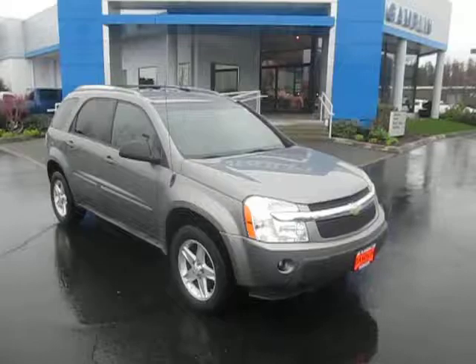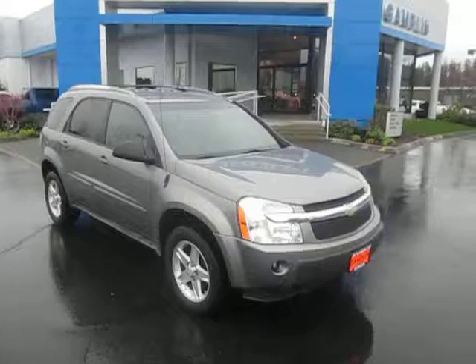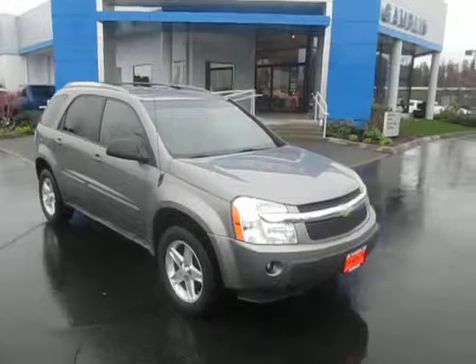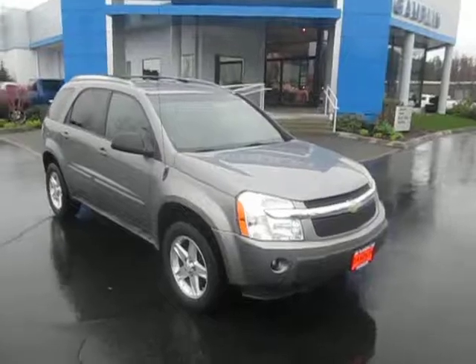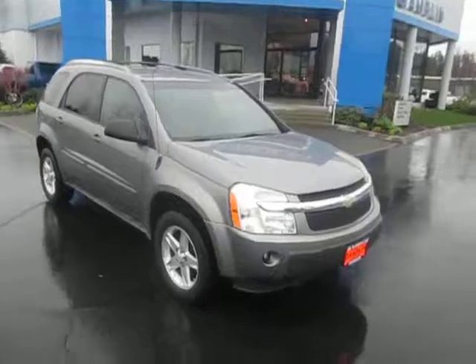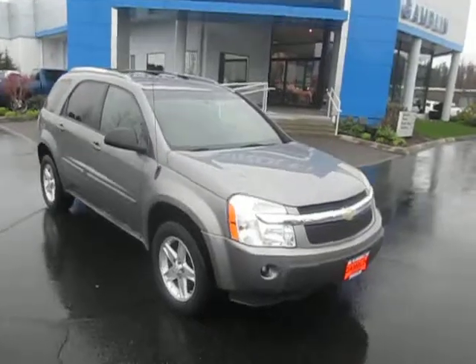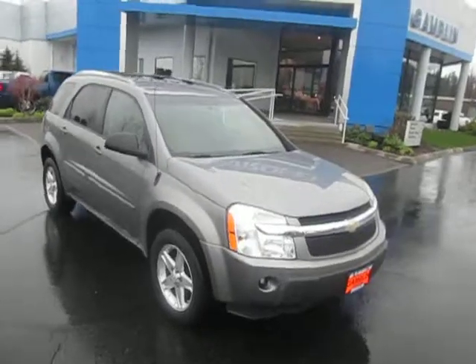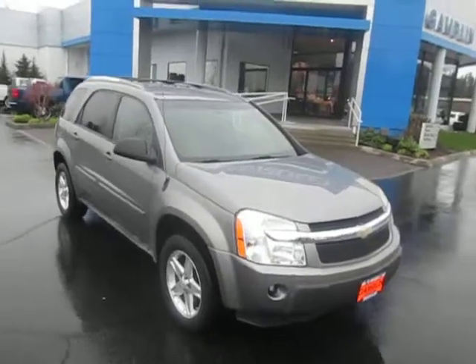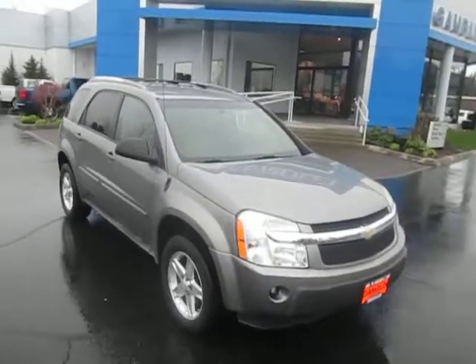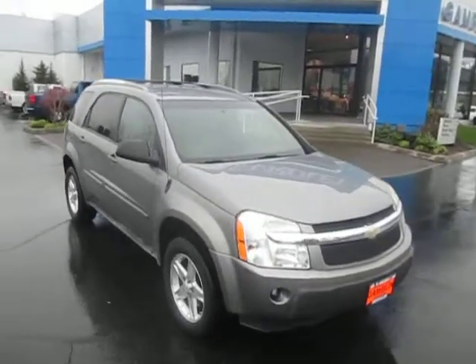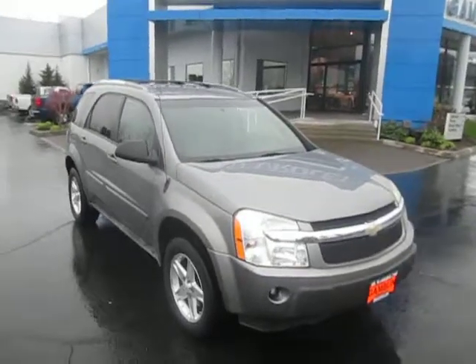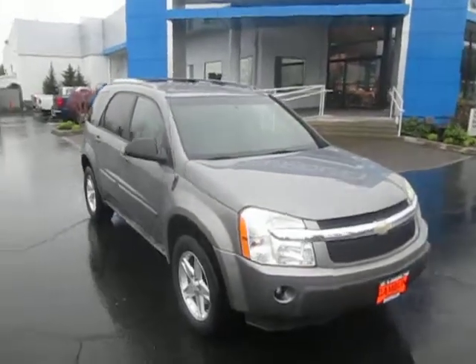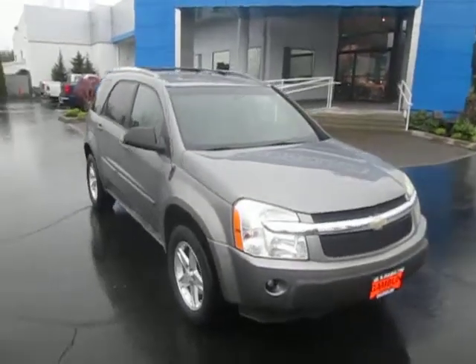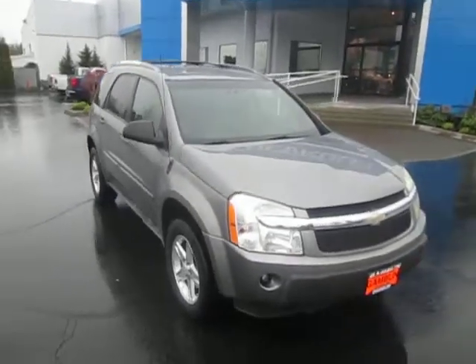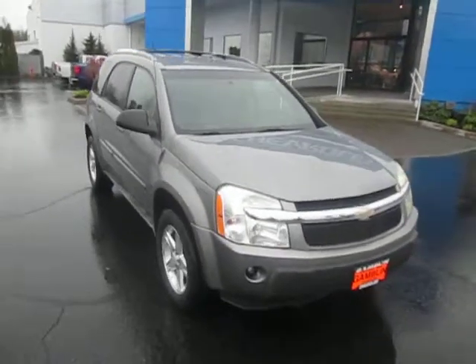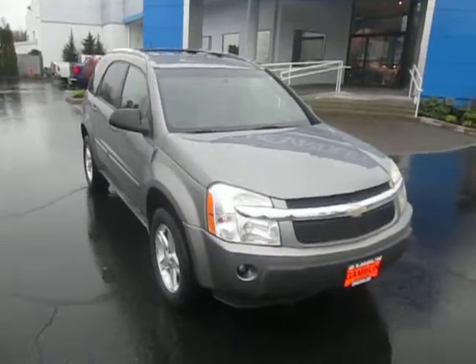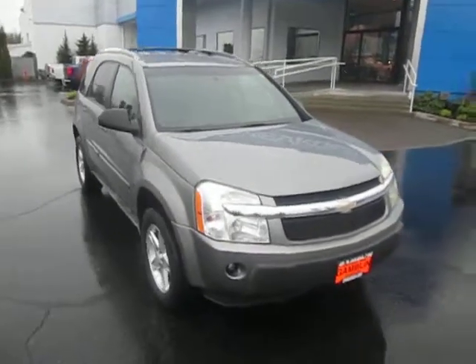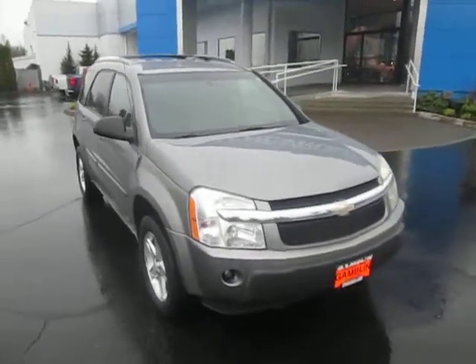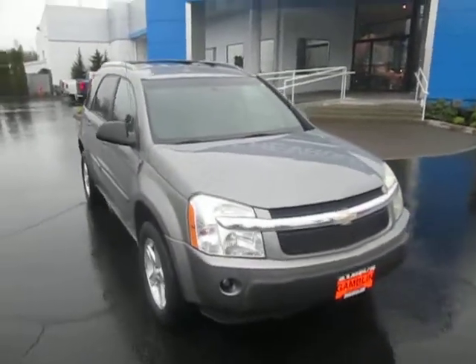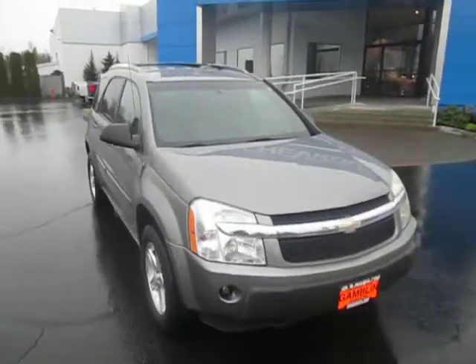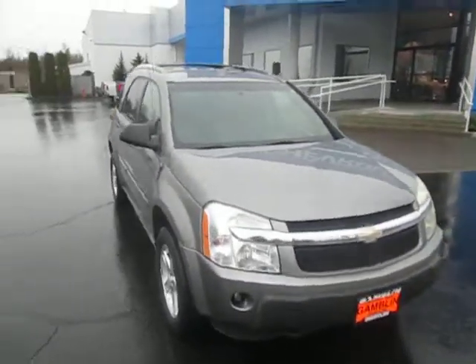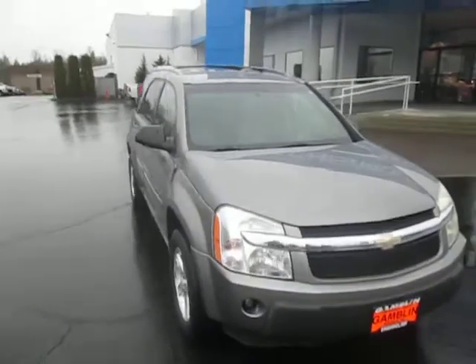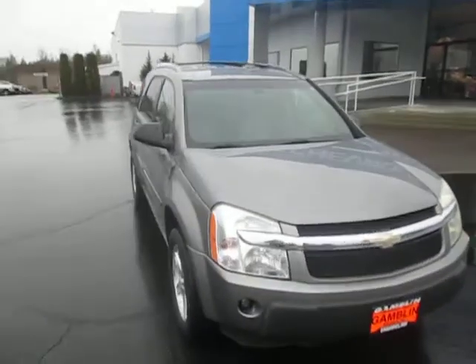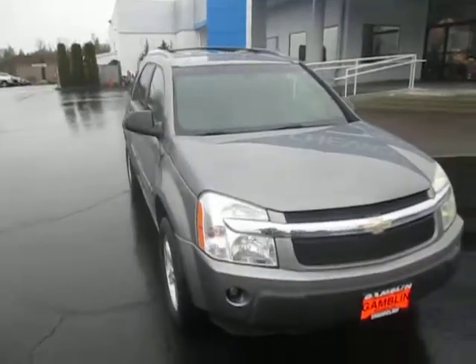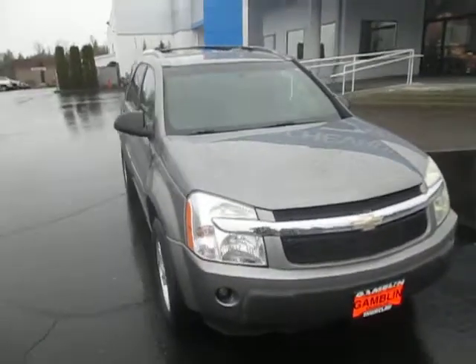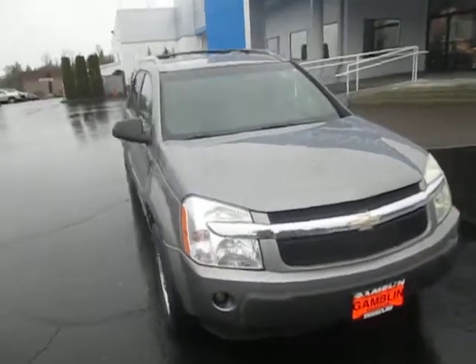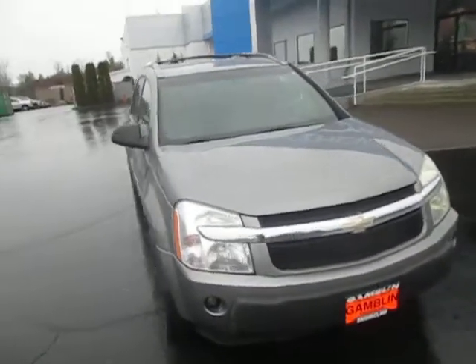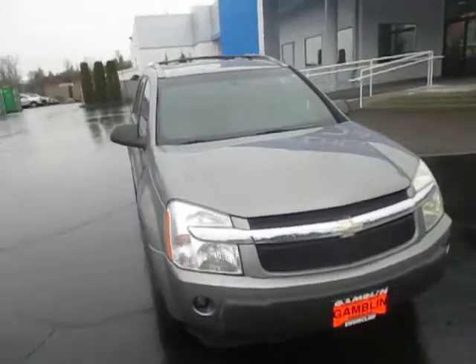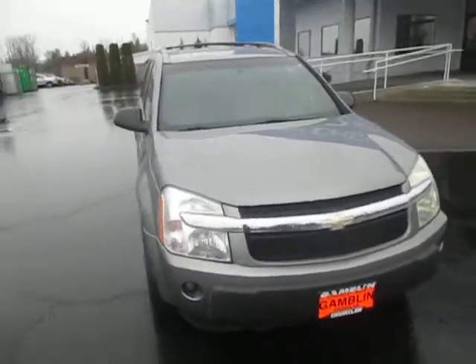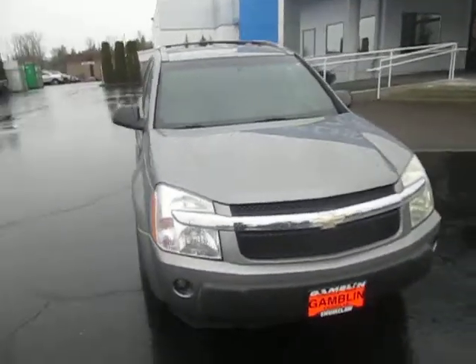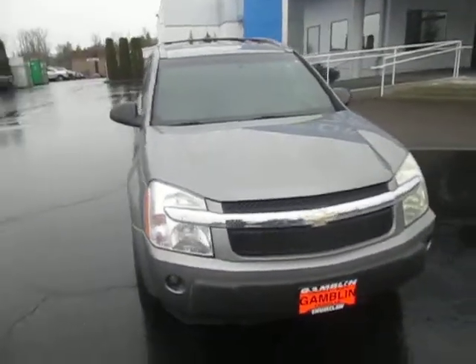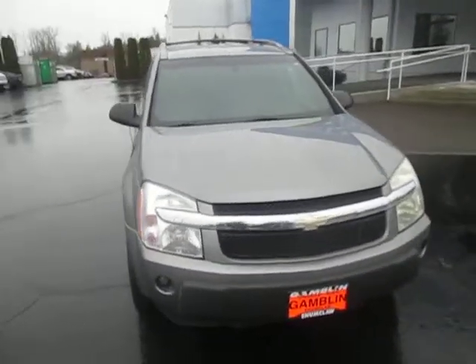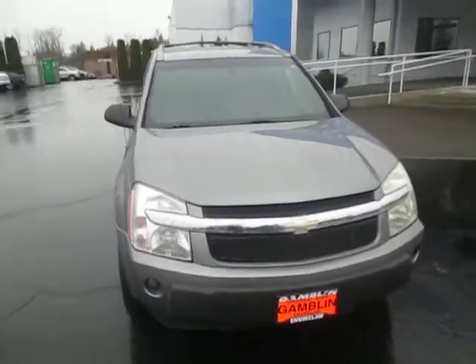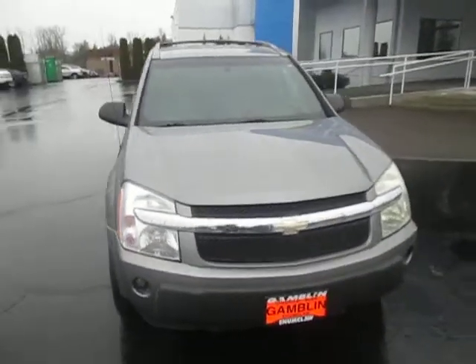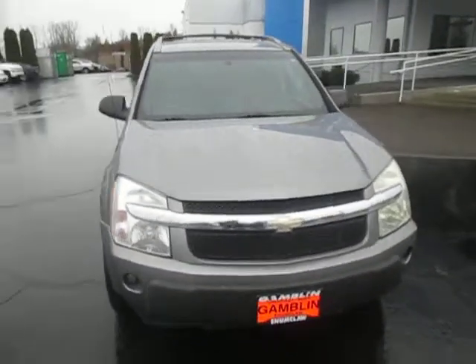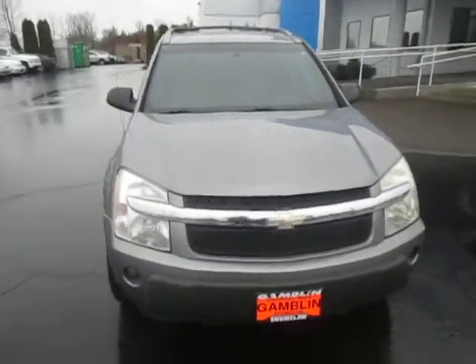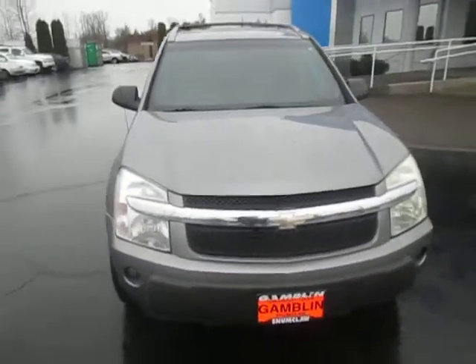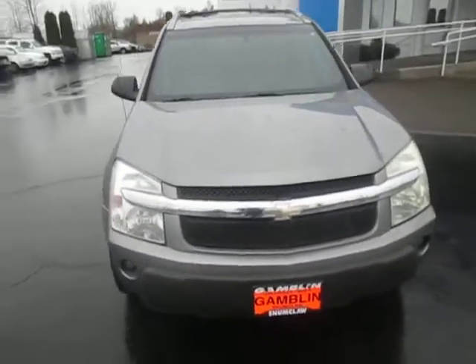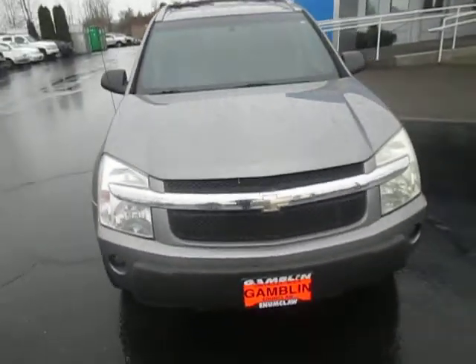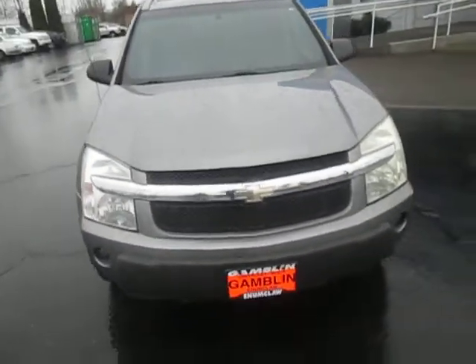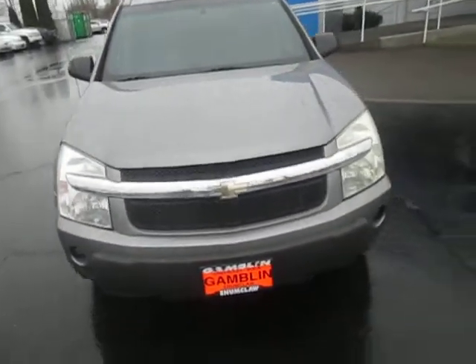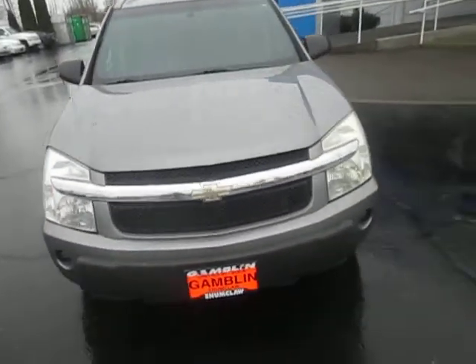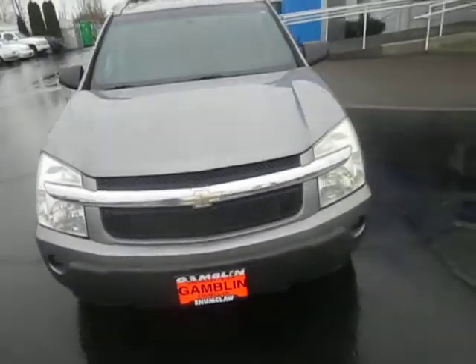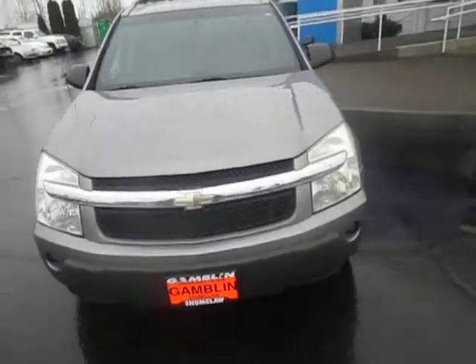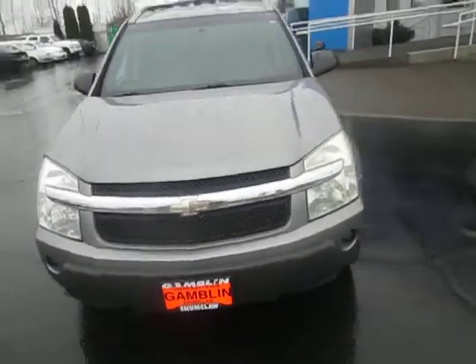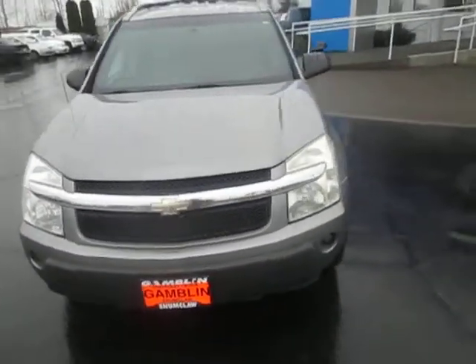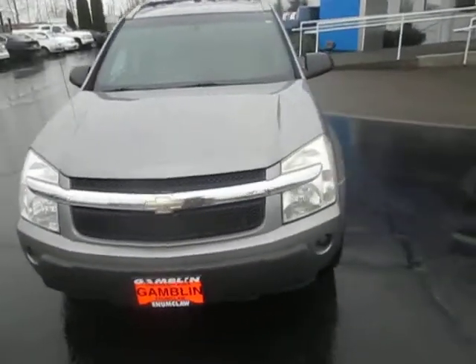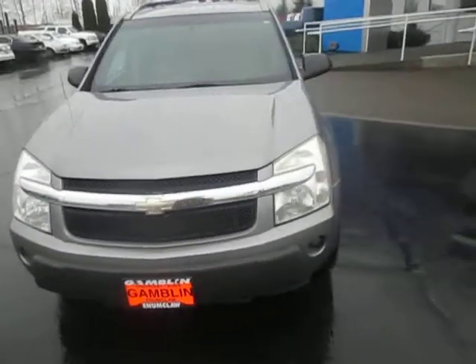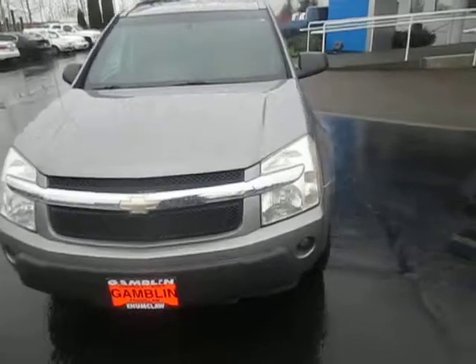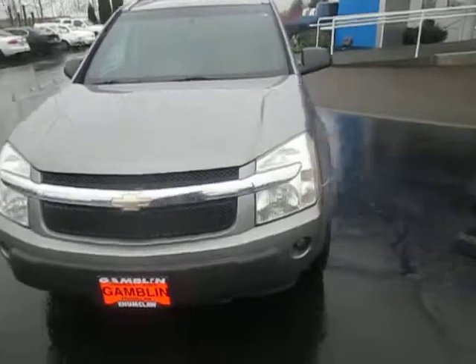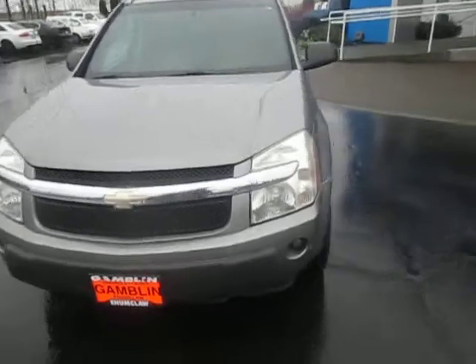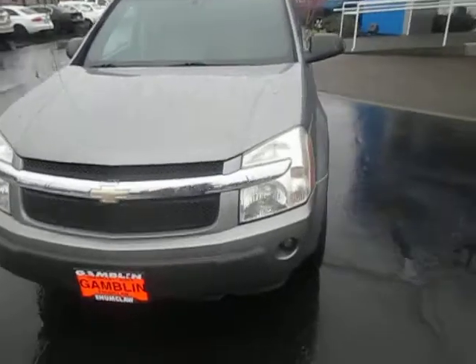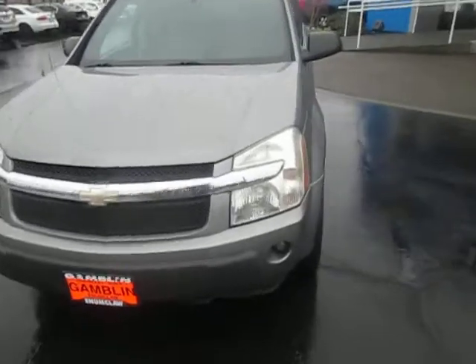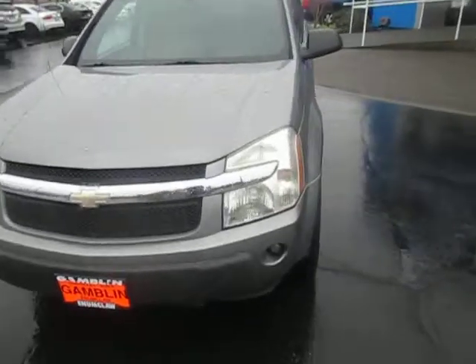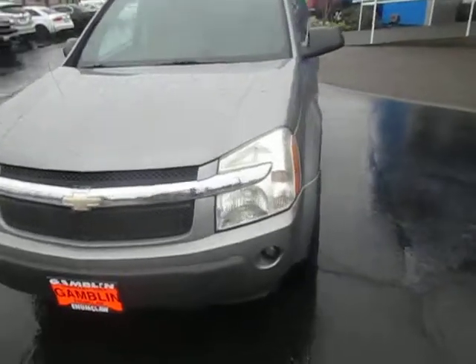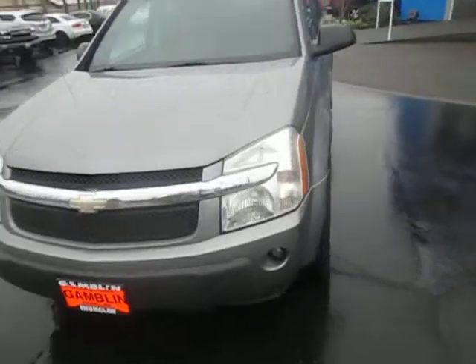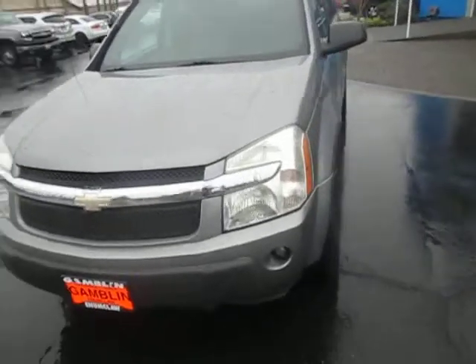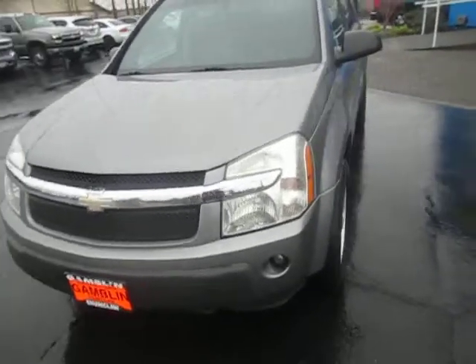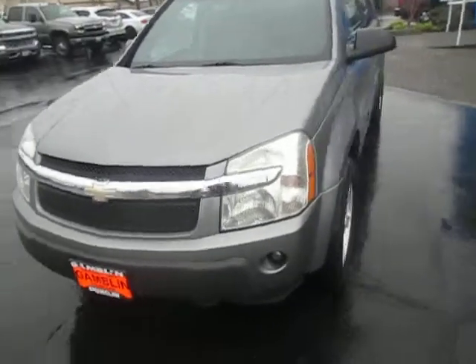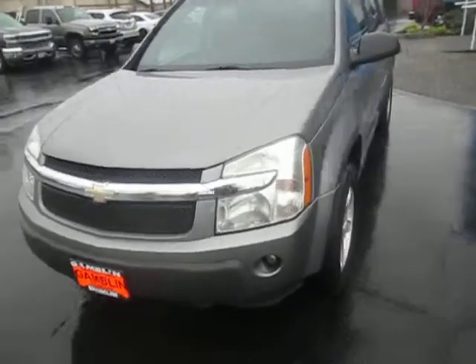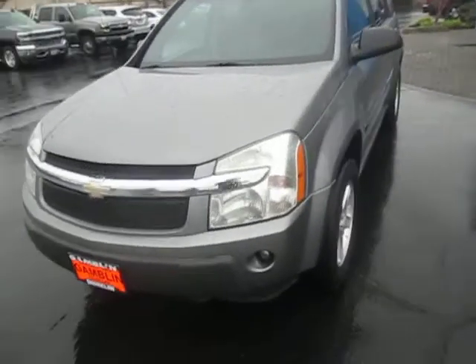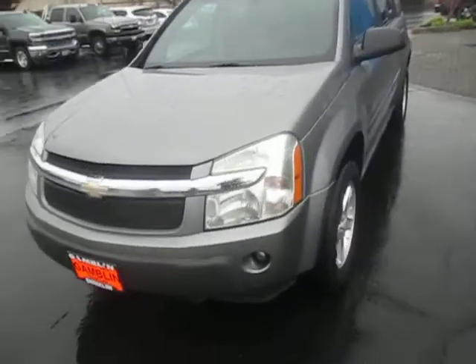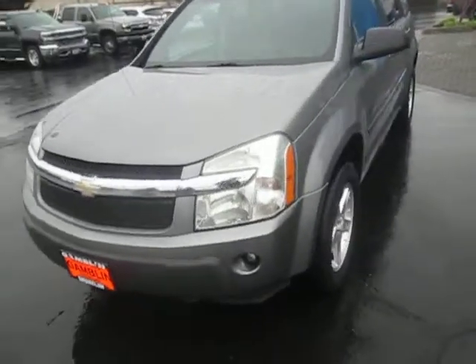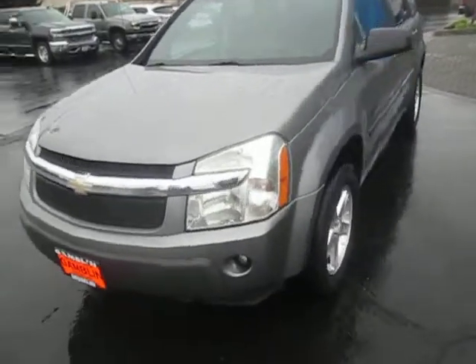Hey there, down here at Gamble Motors, Neon Kyle, Washington. Today we're showing a 2005 Chevy Equinox.